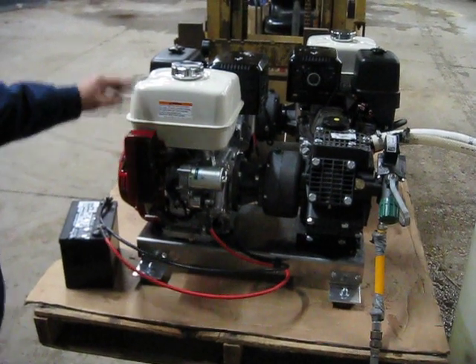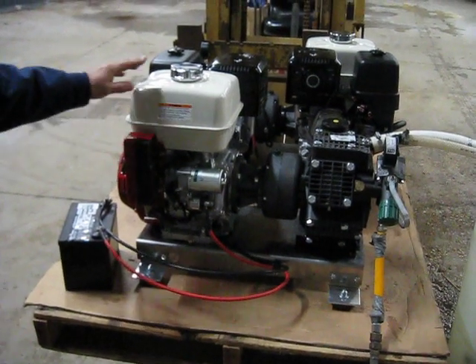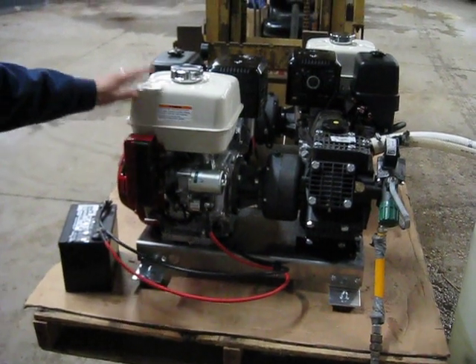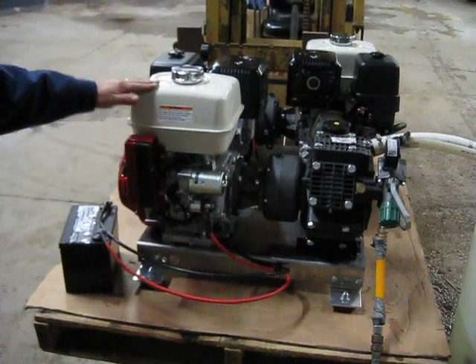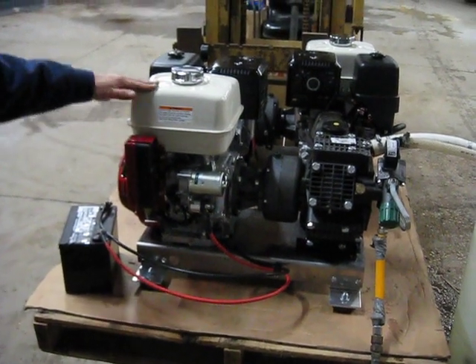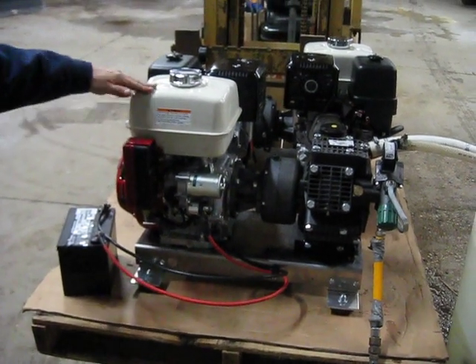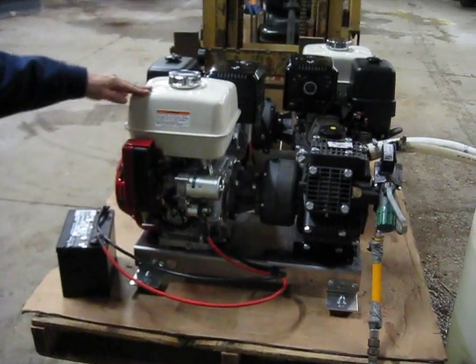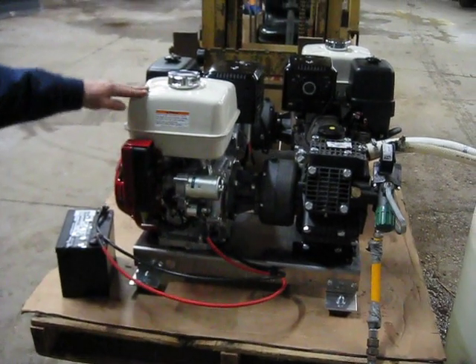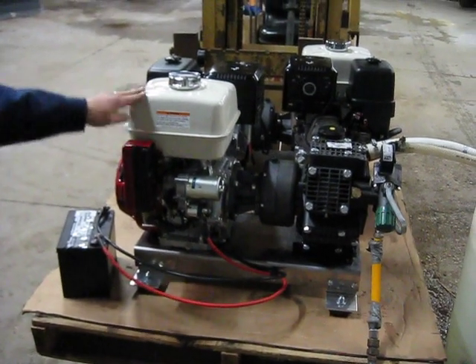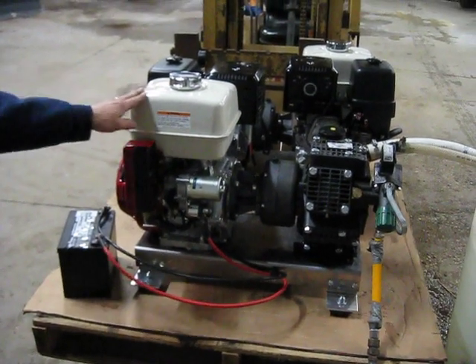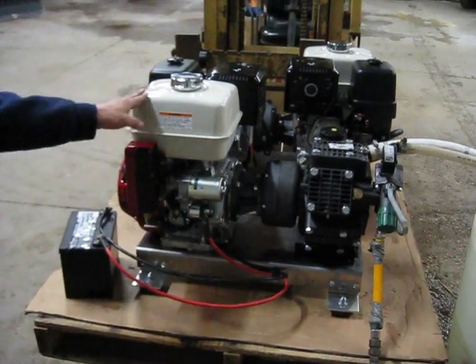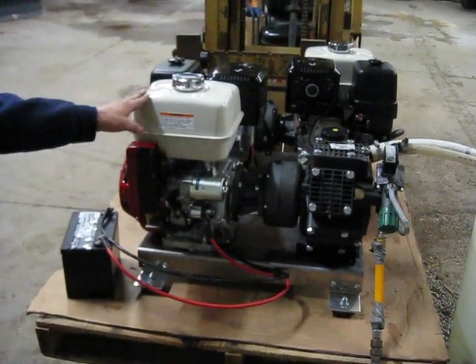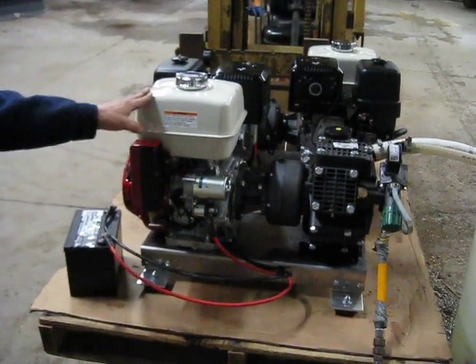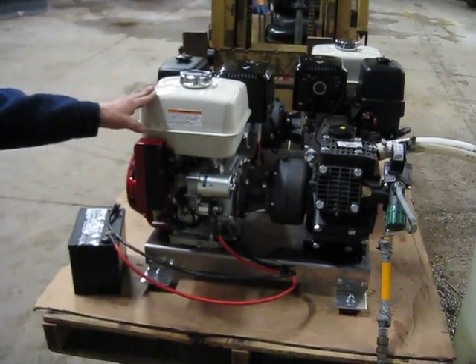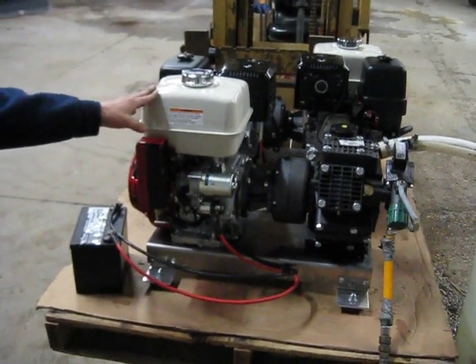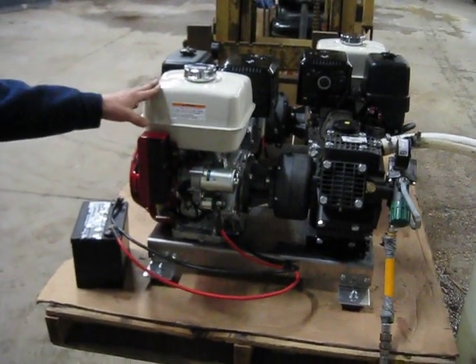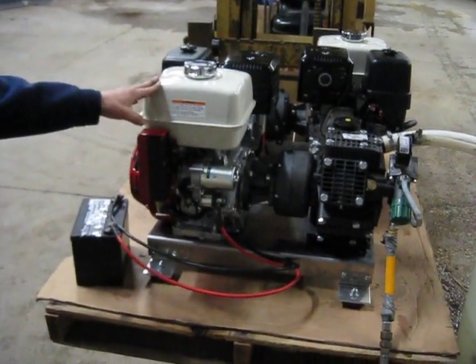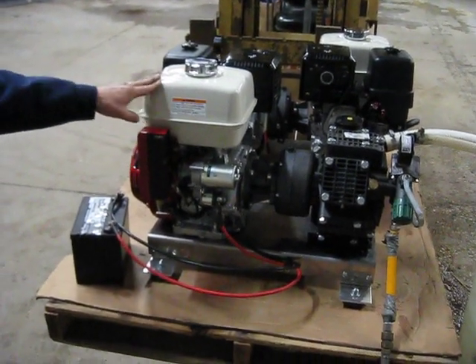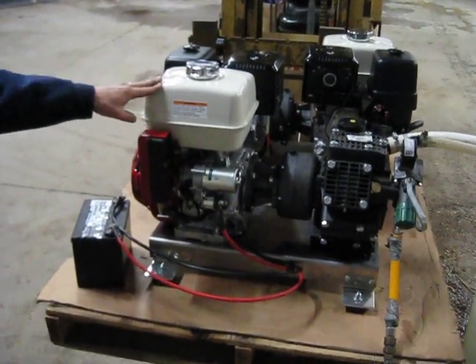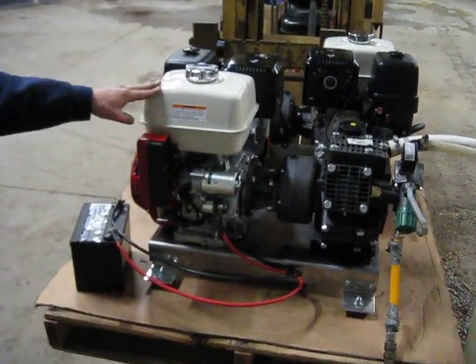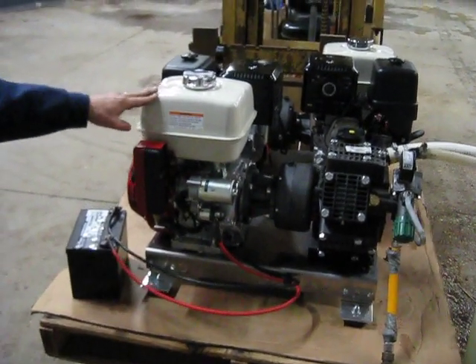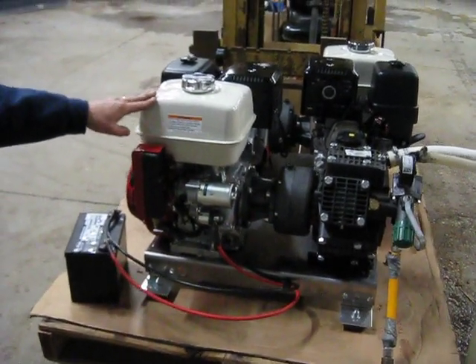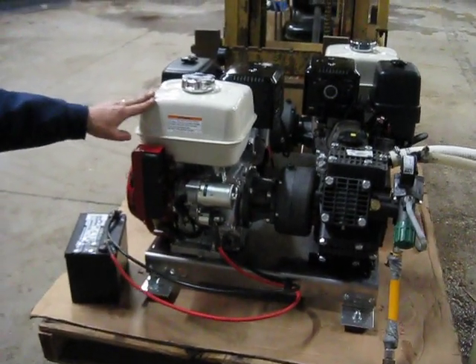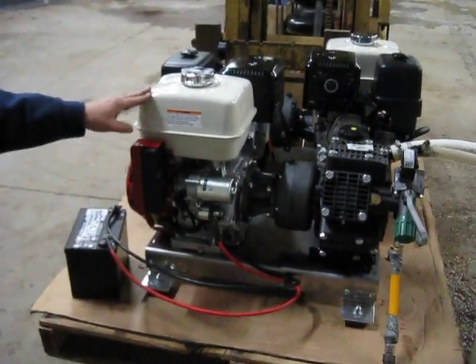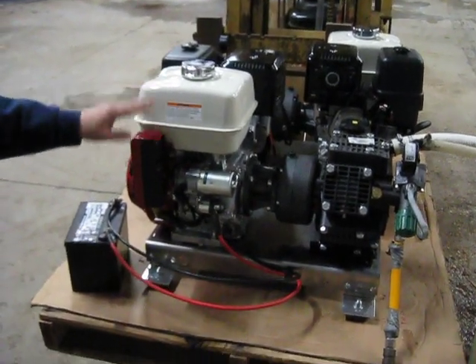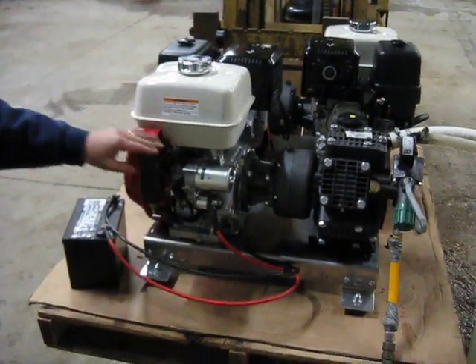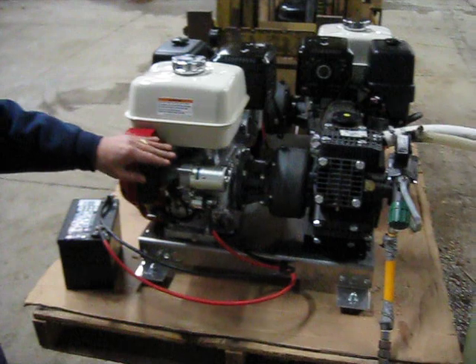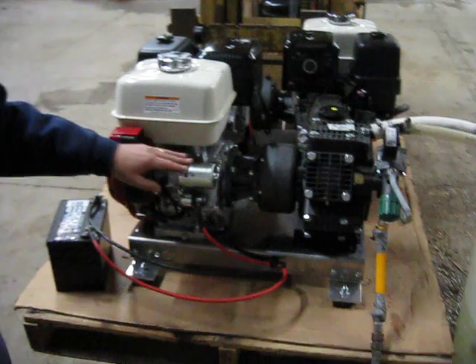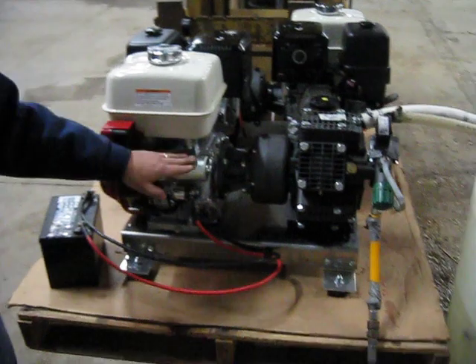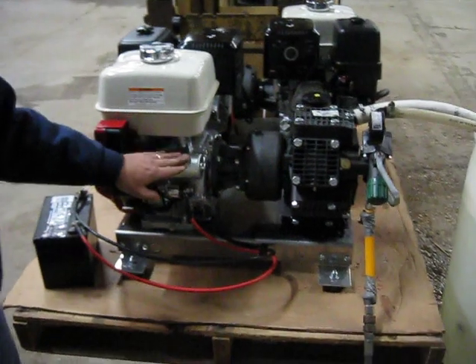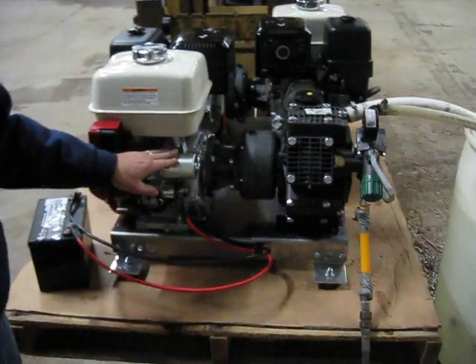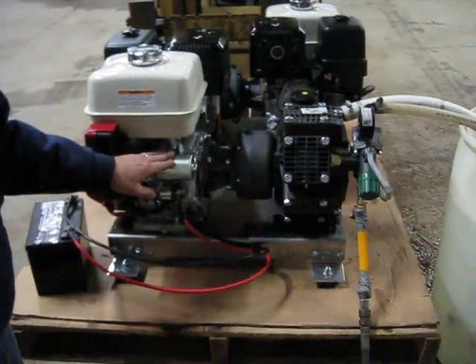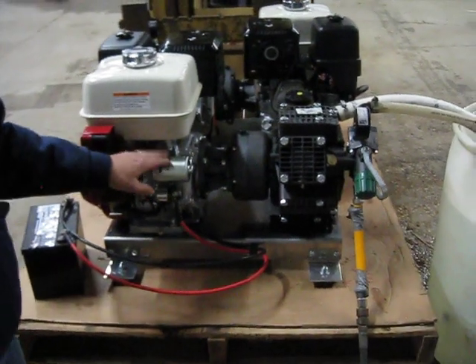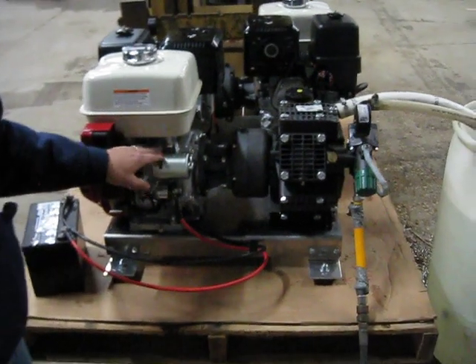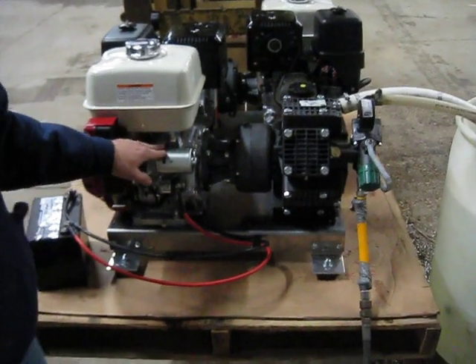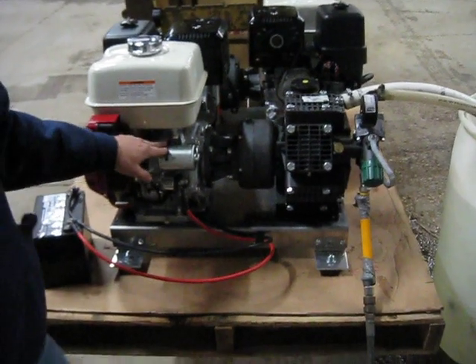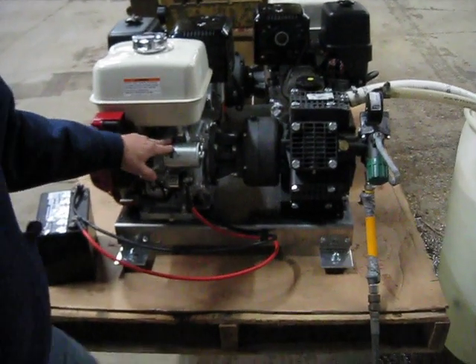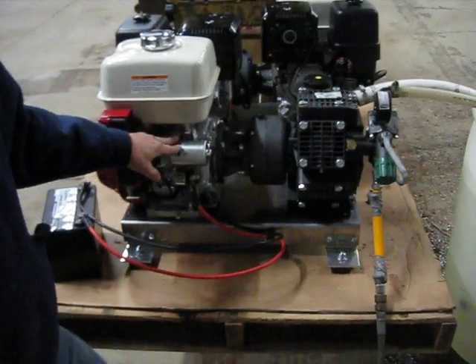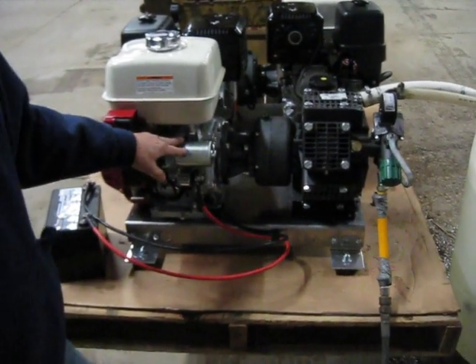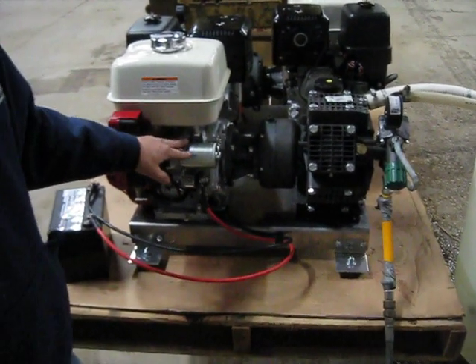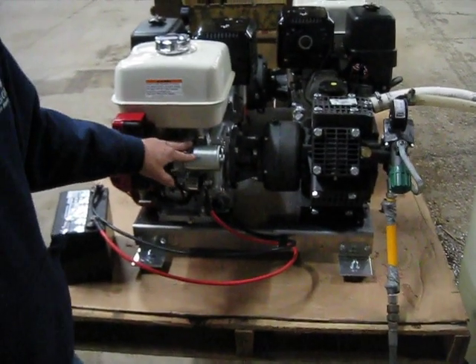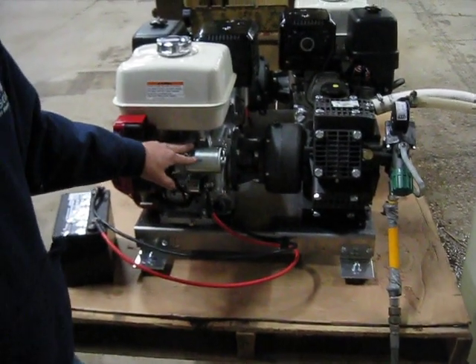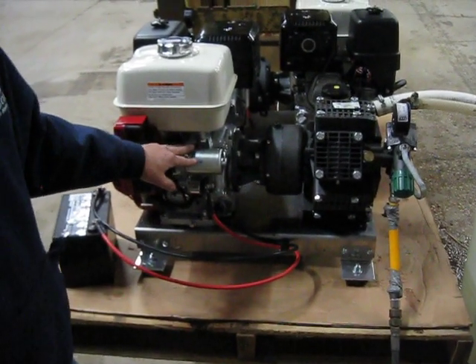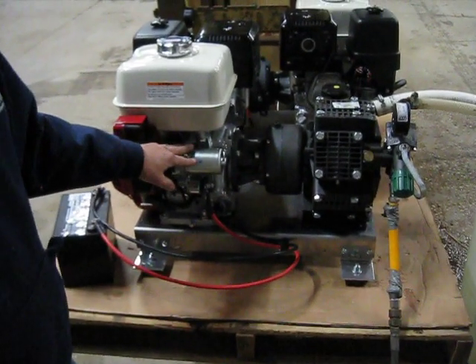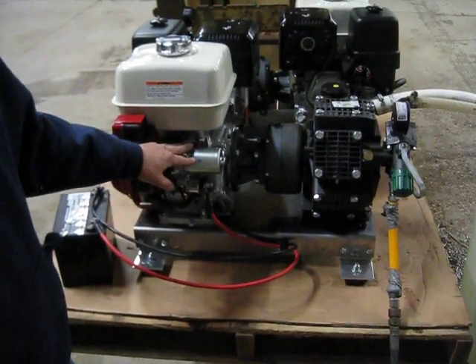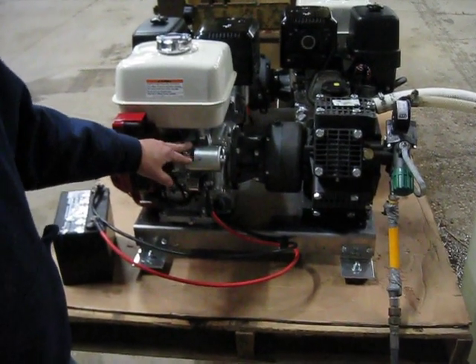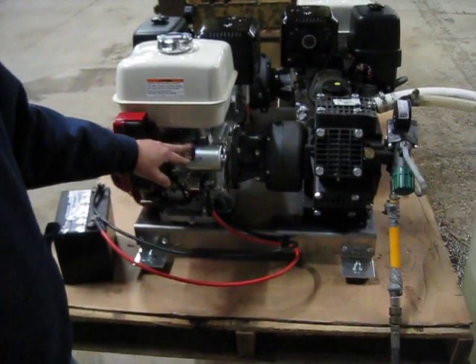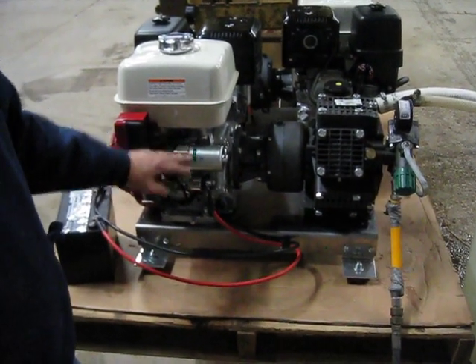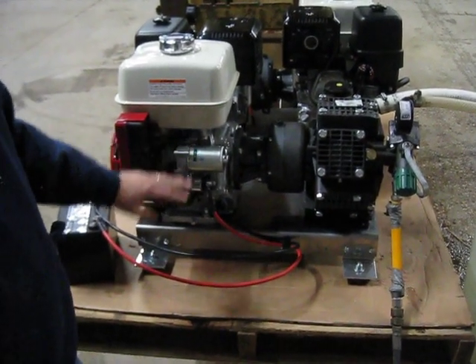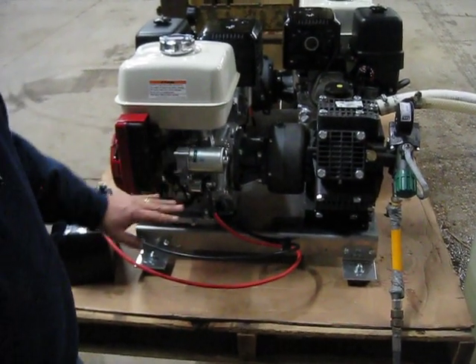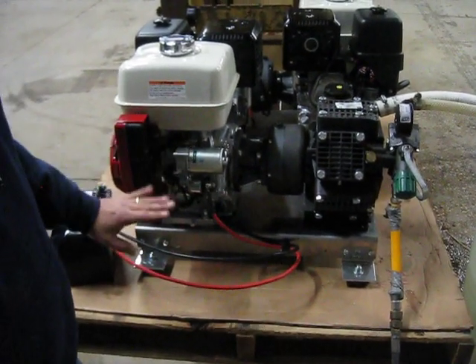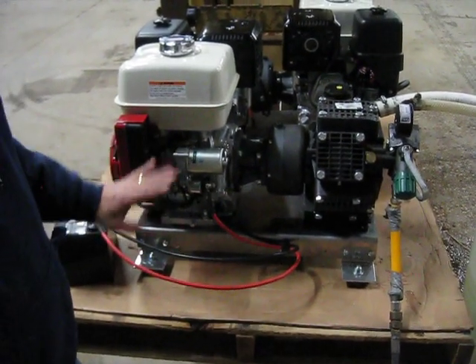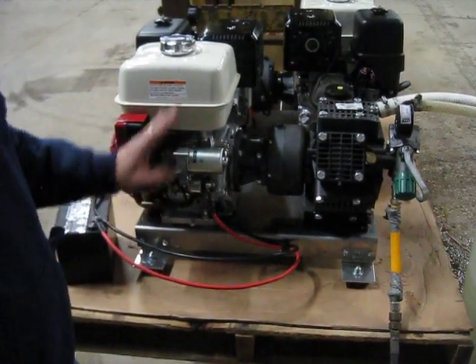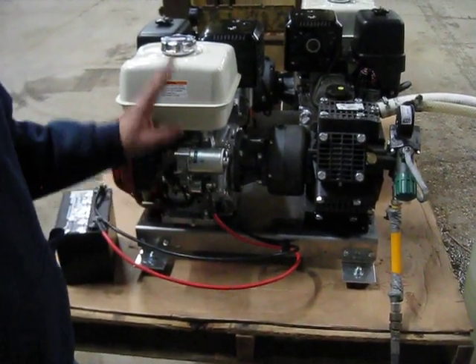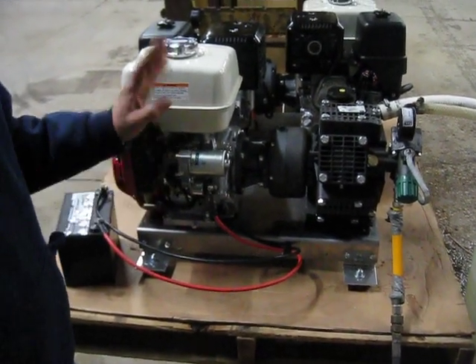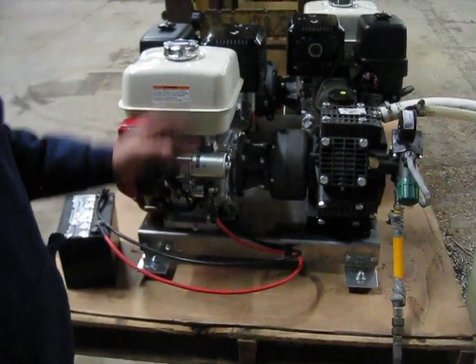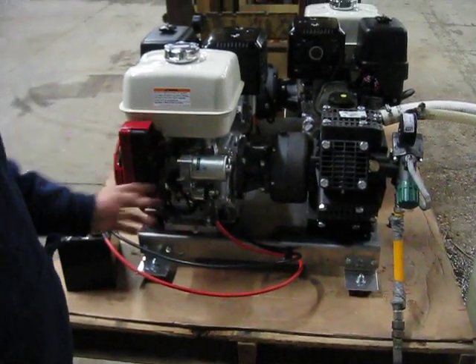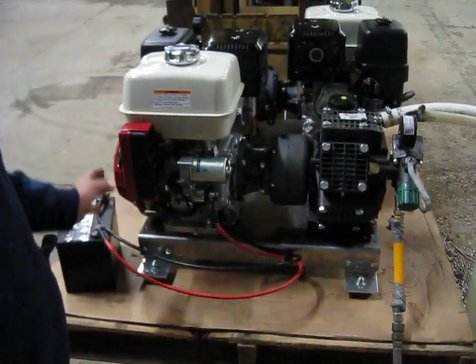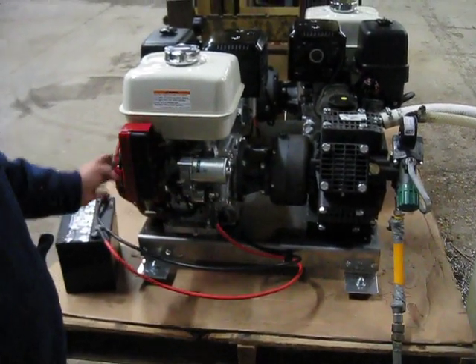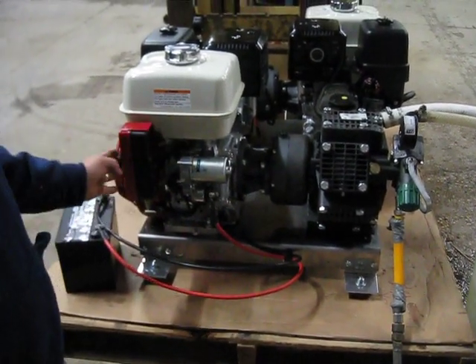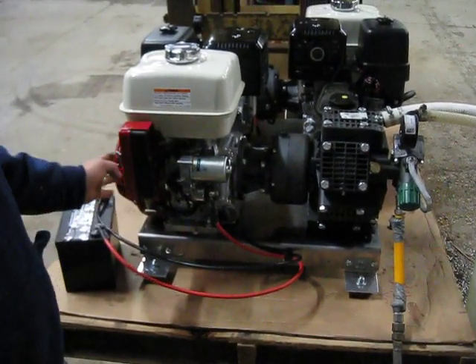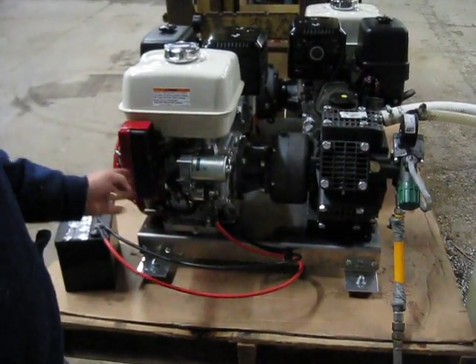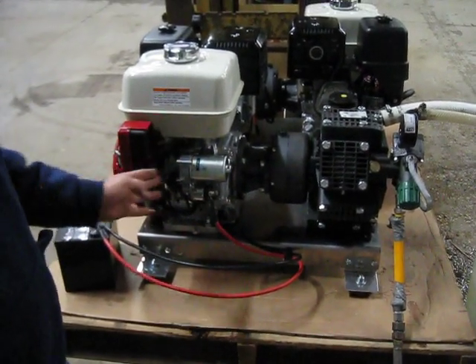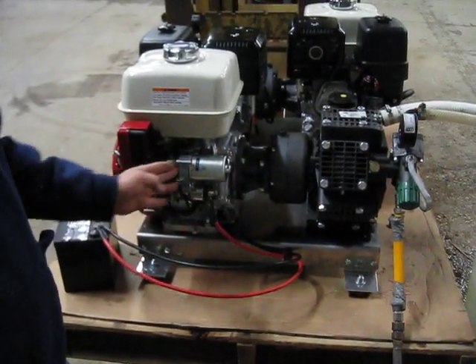We have a GX390 Honda with electric start. This is what this particular customer wanted because he didn't want to have to pull start it.